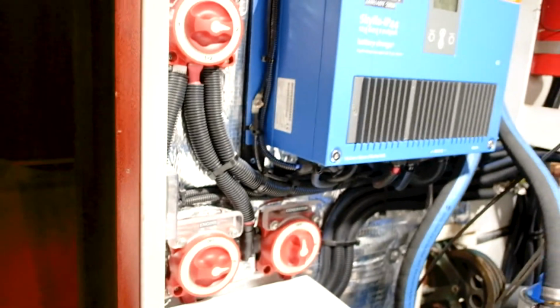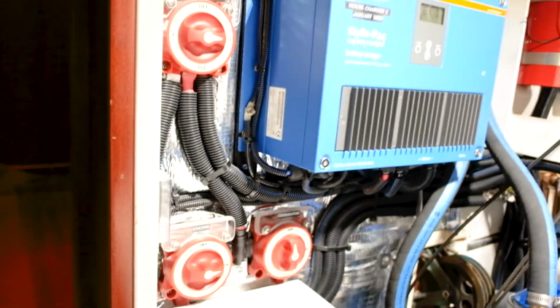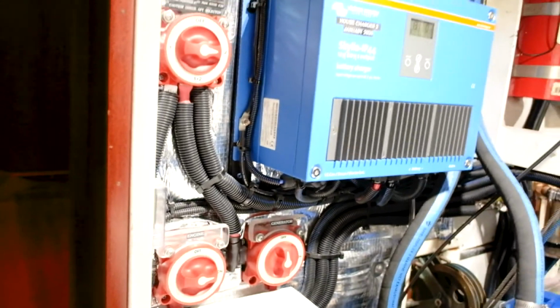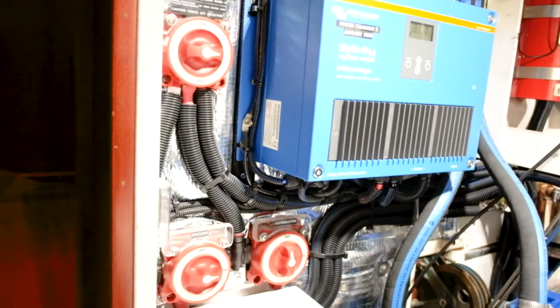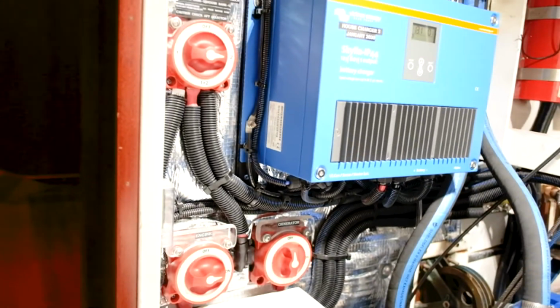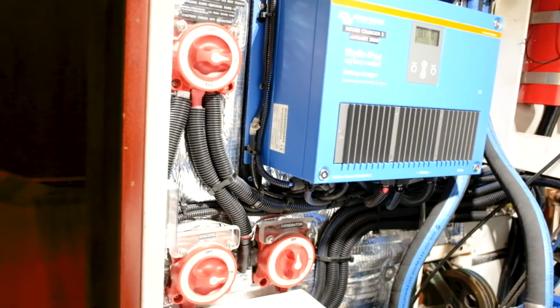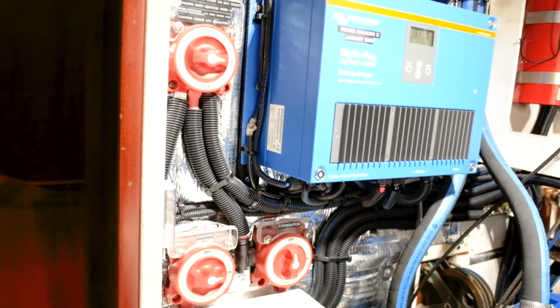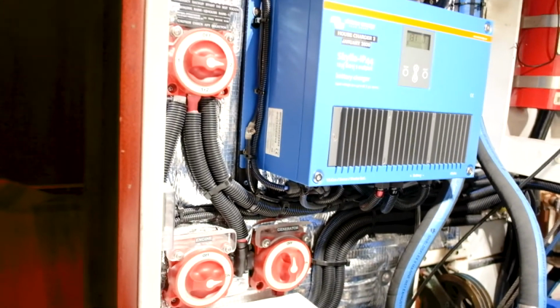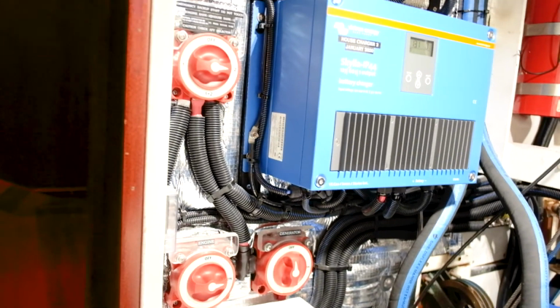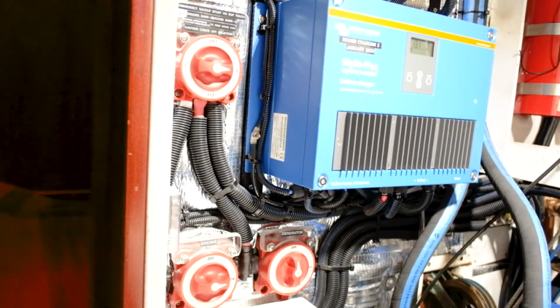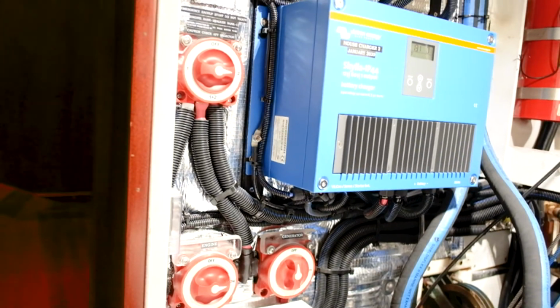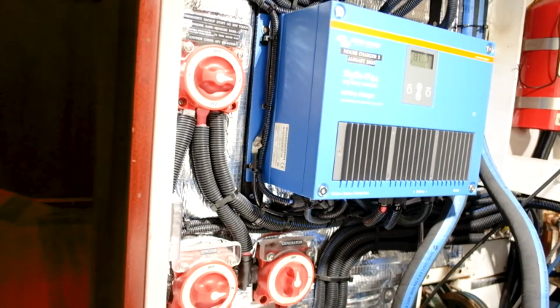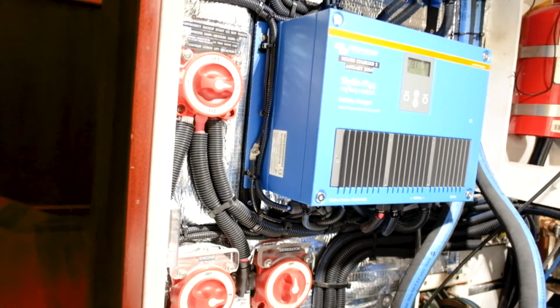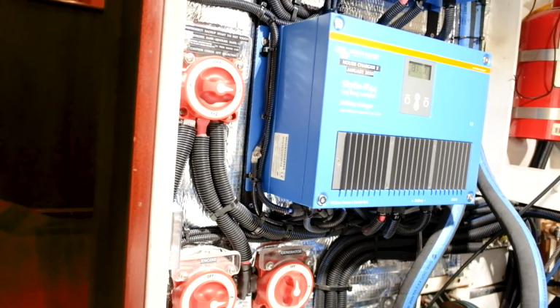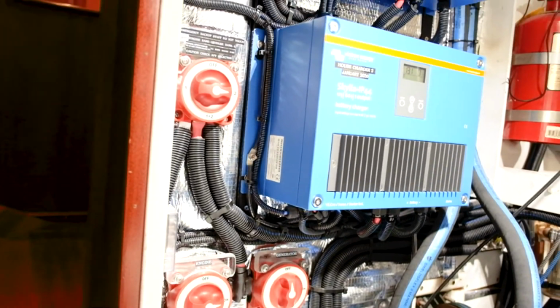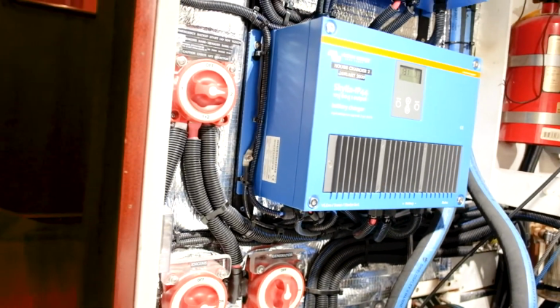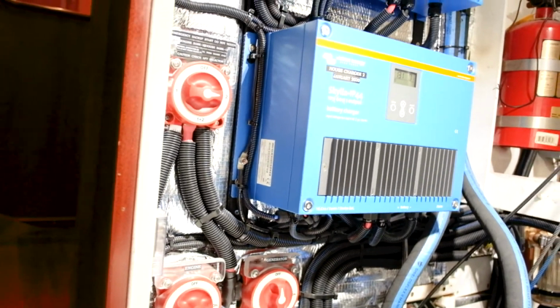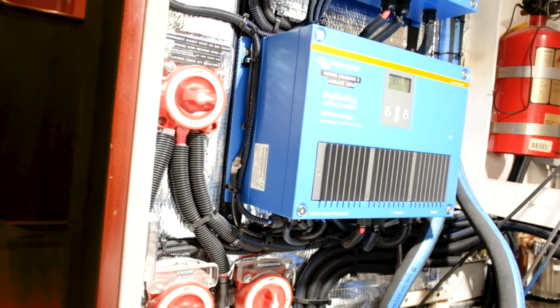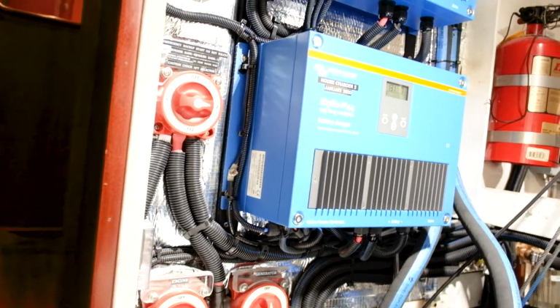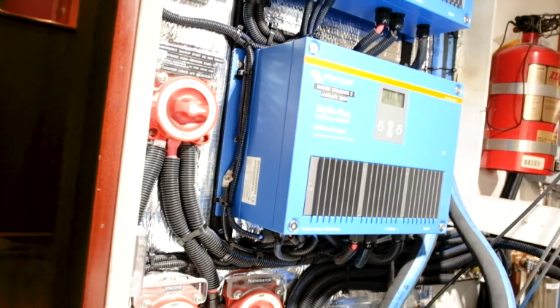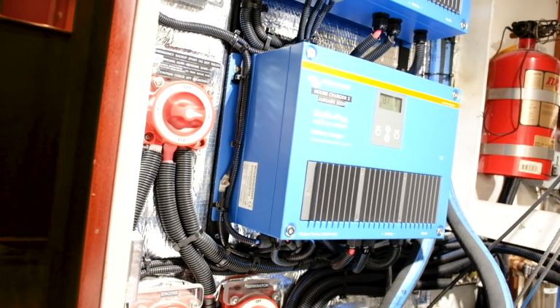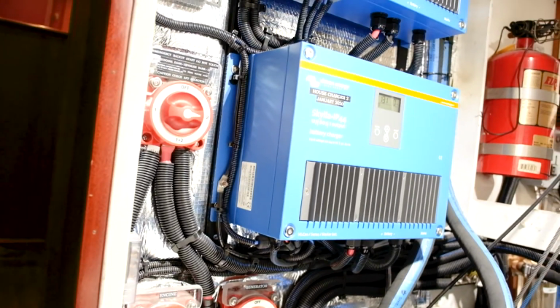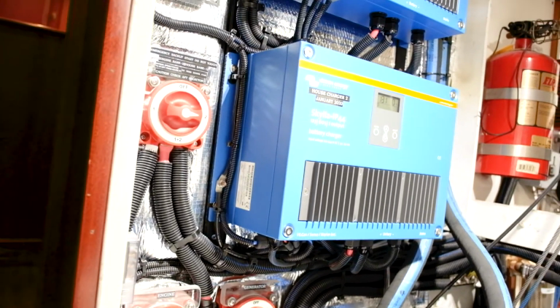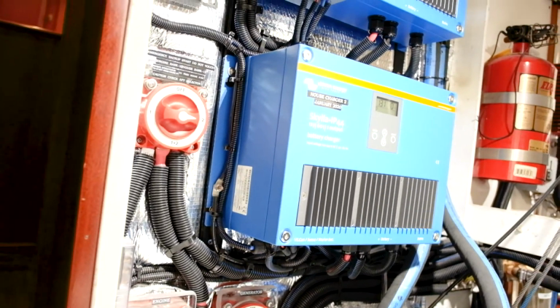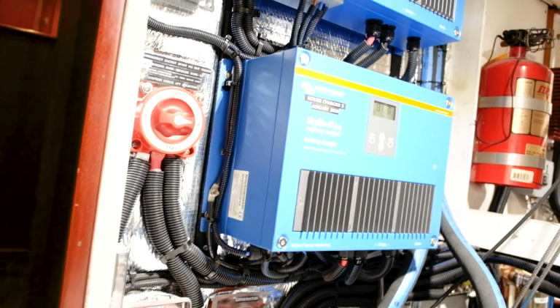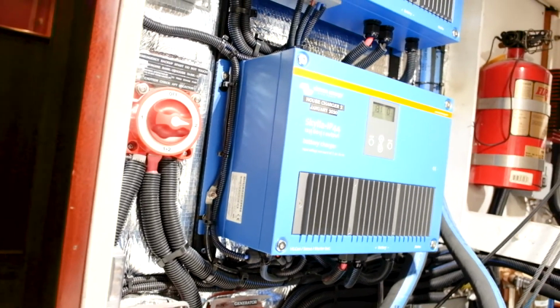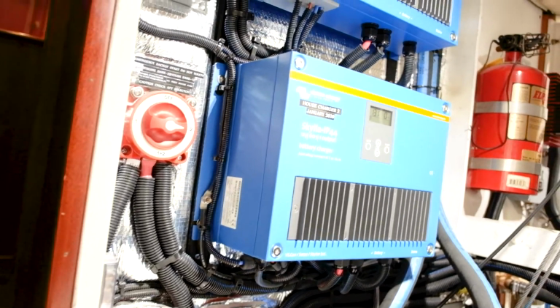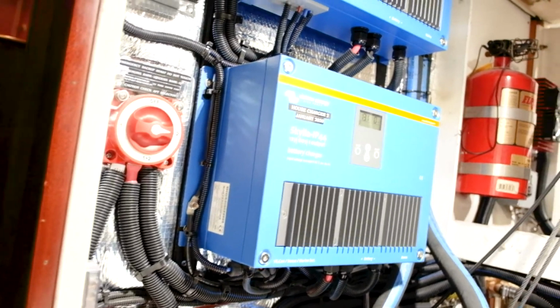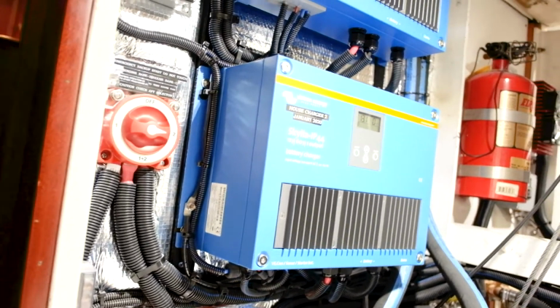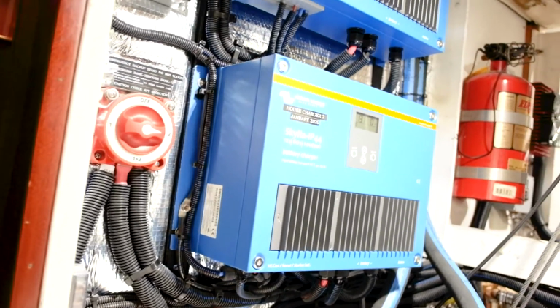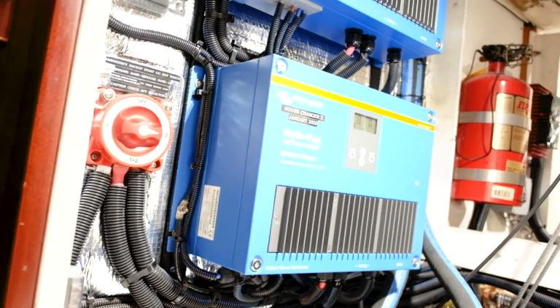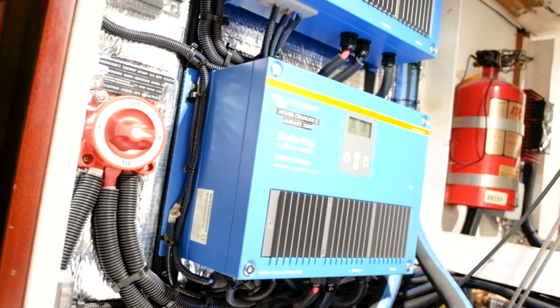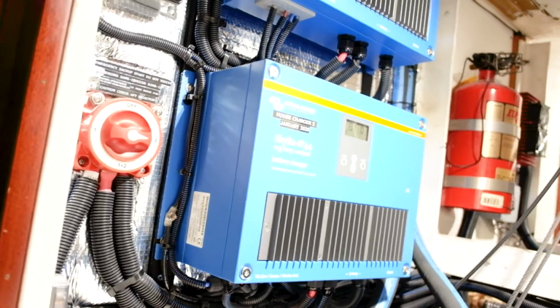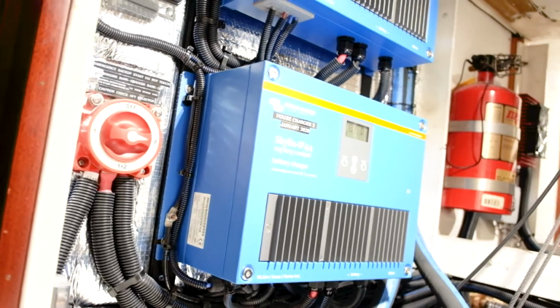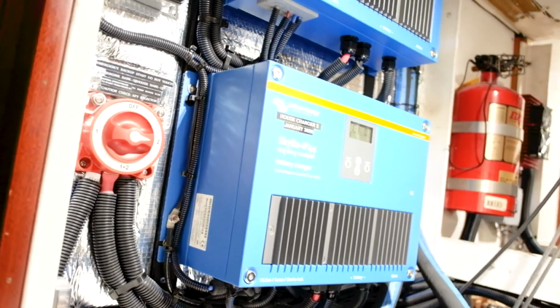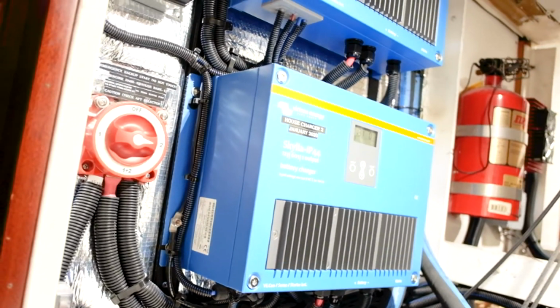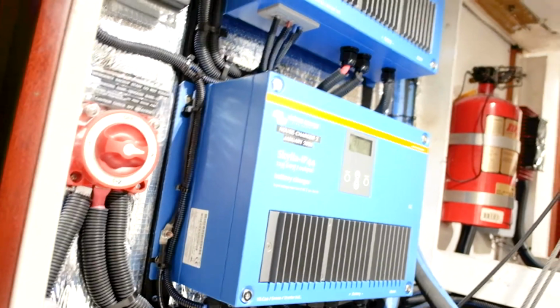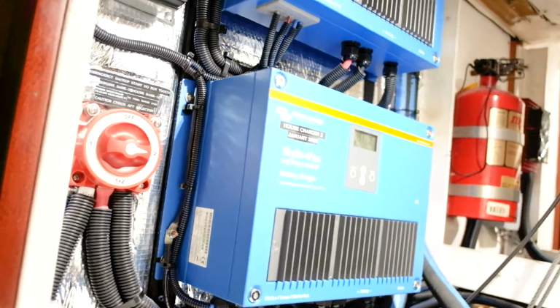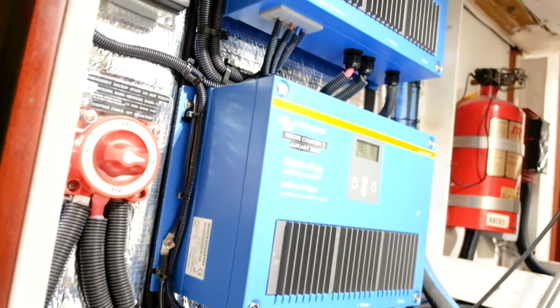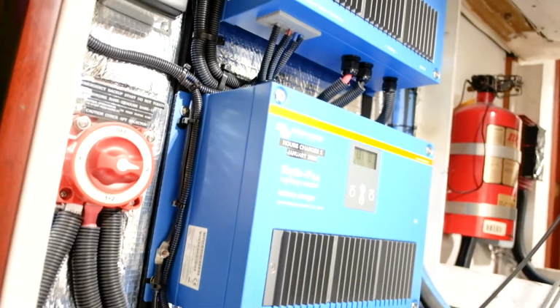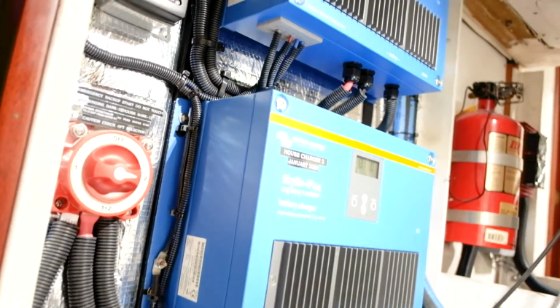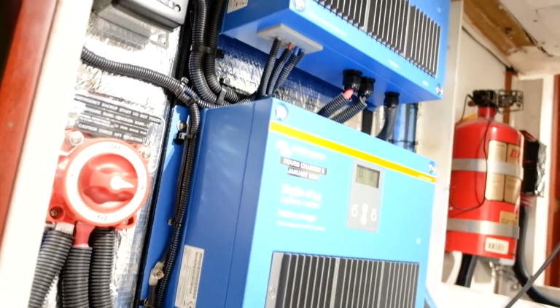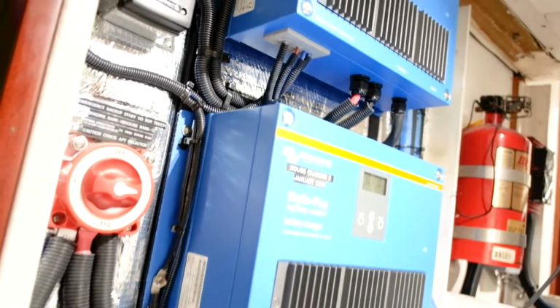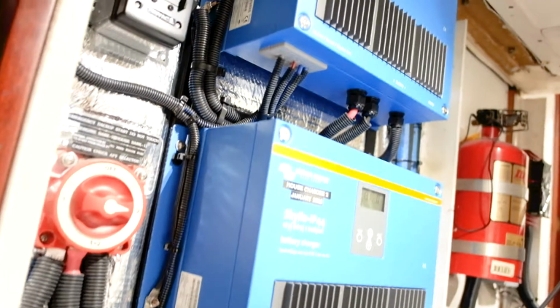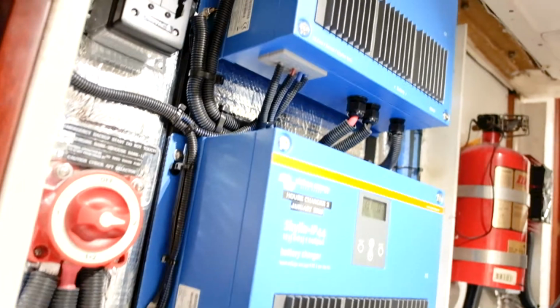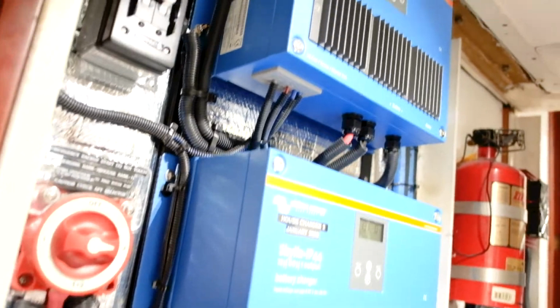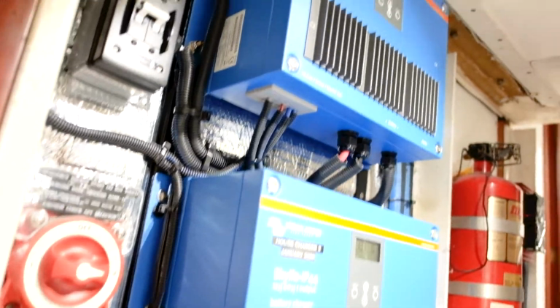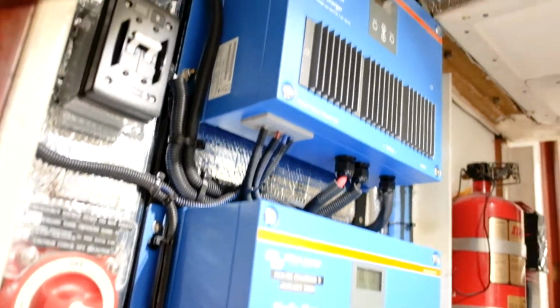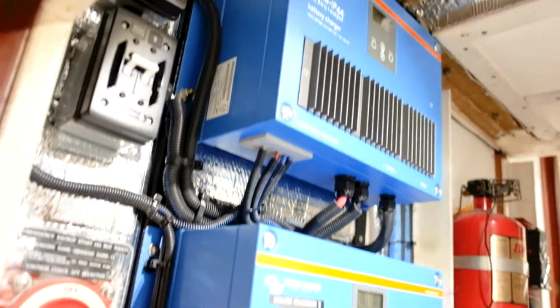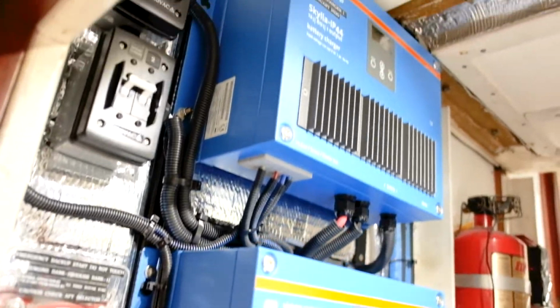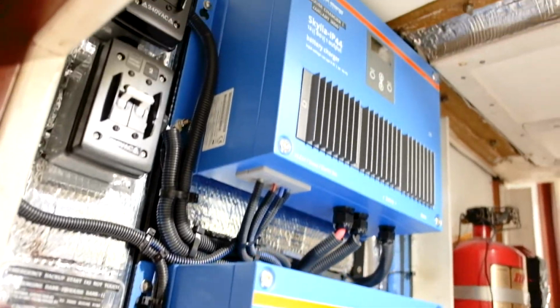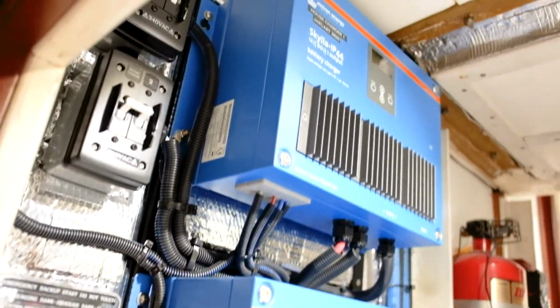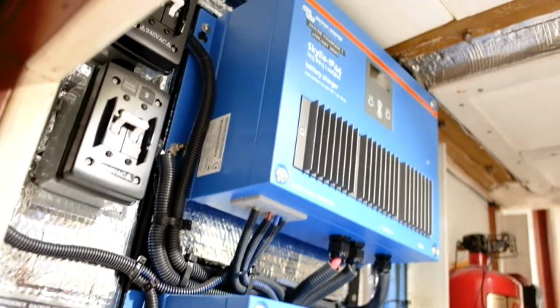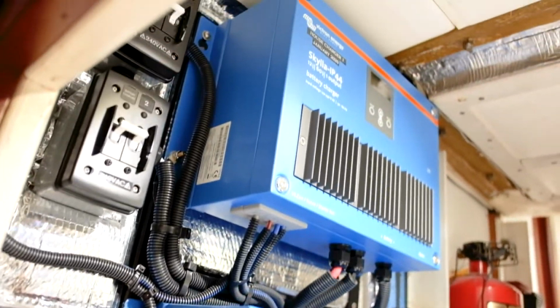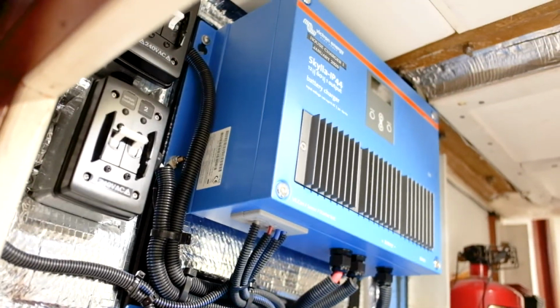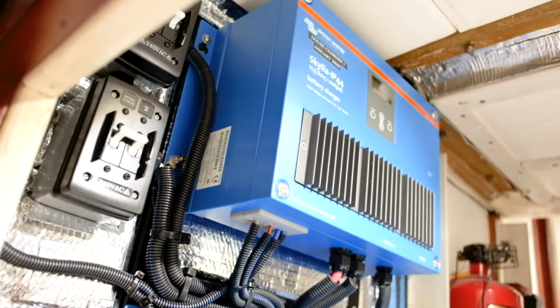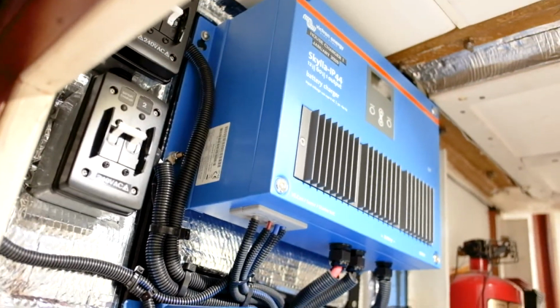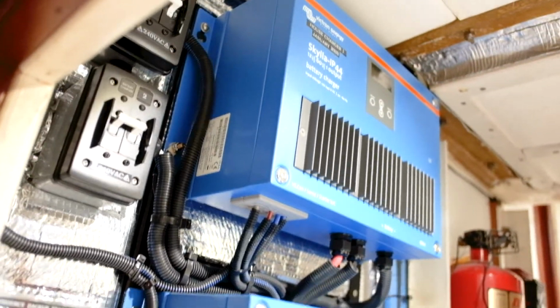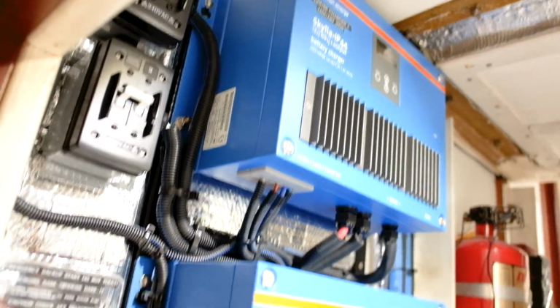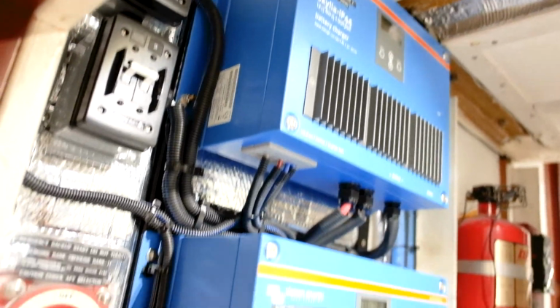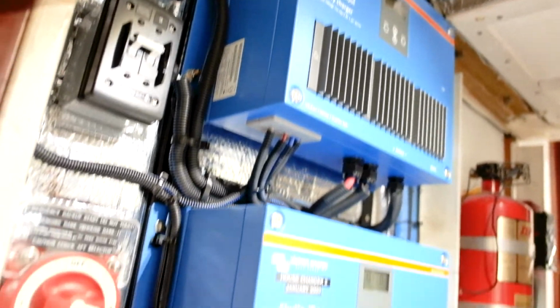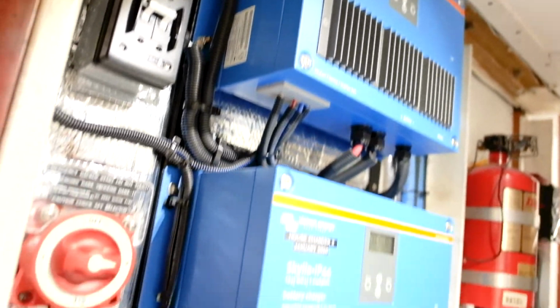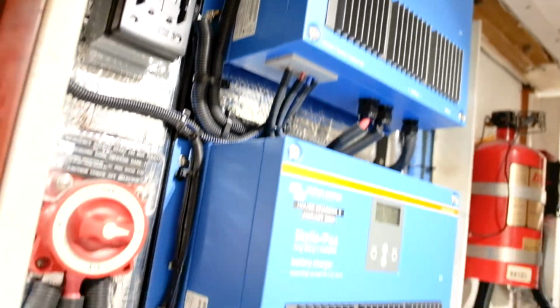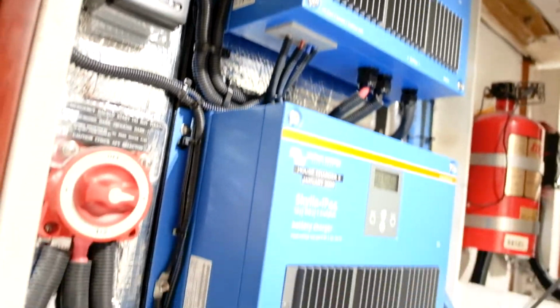Here are our house battery chargers — two Victron Skylla 60 amp house chargers.